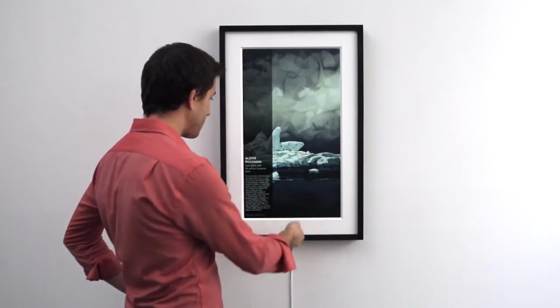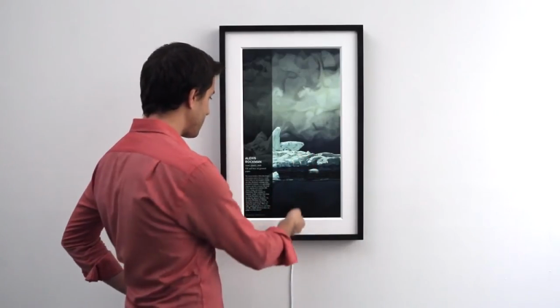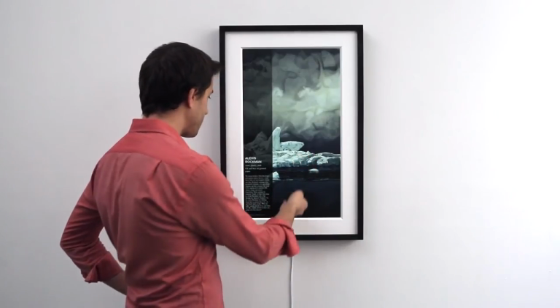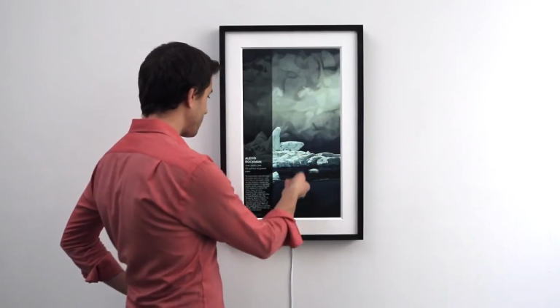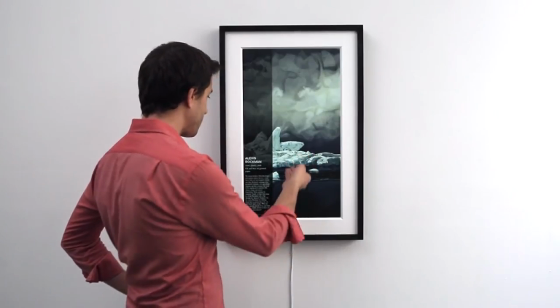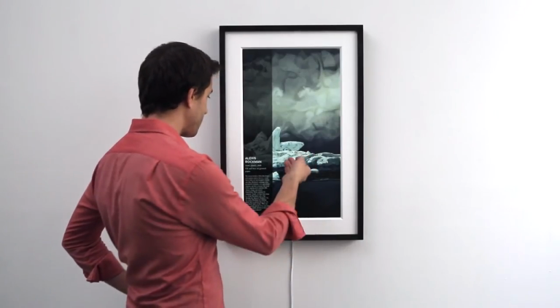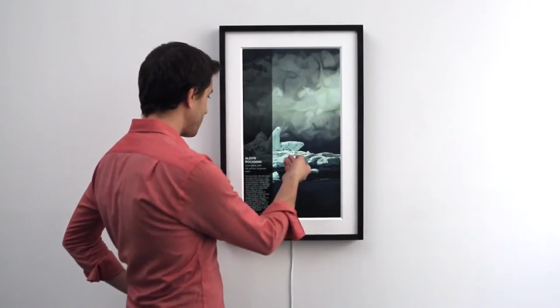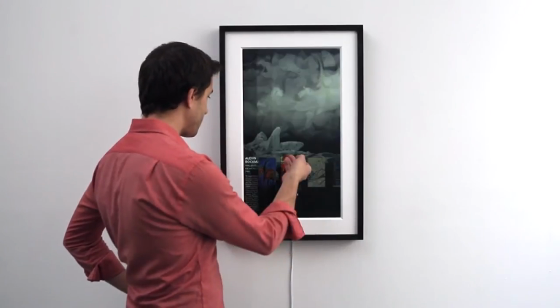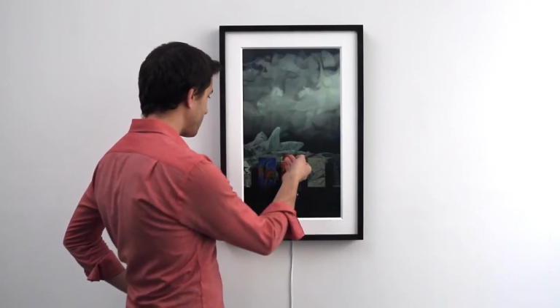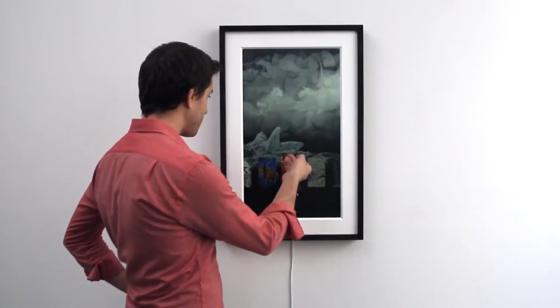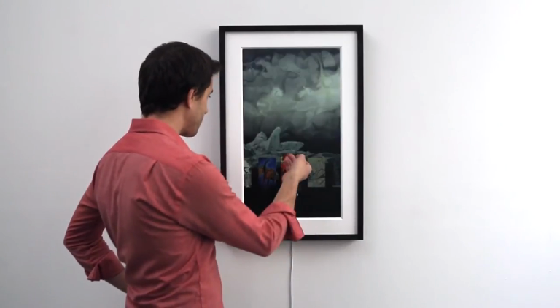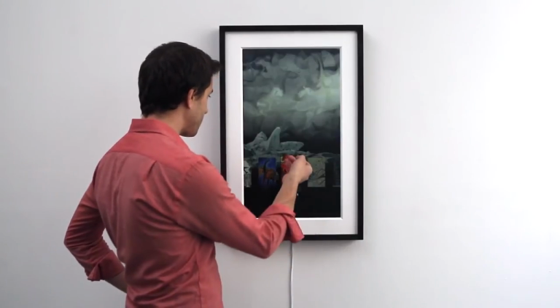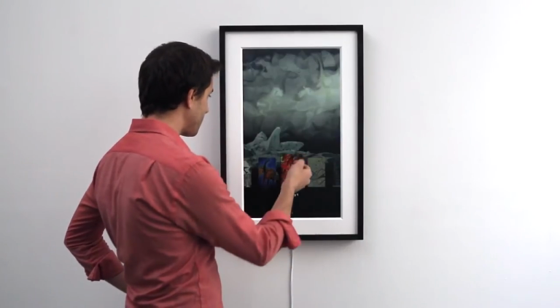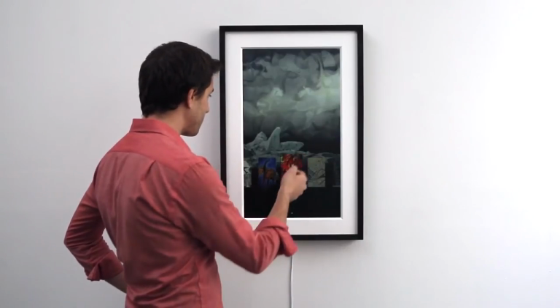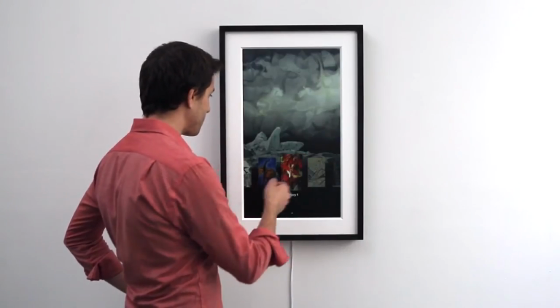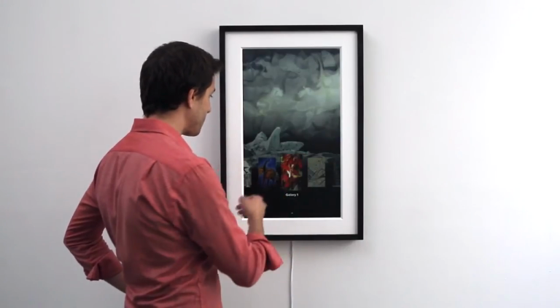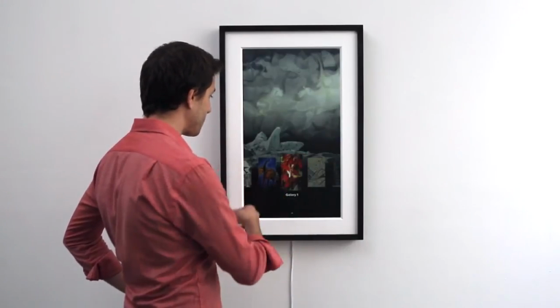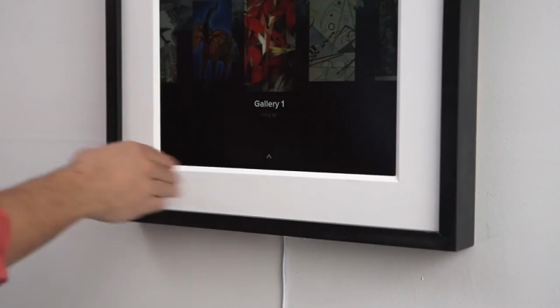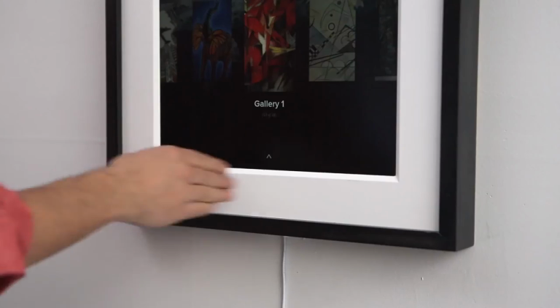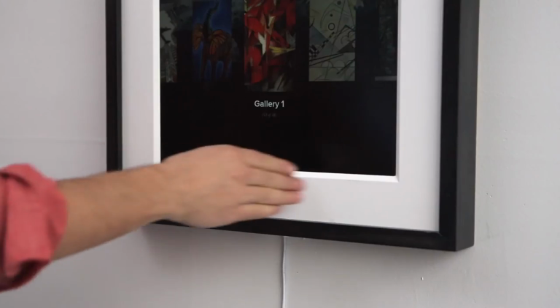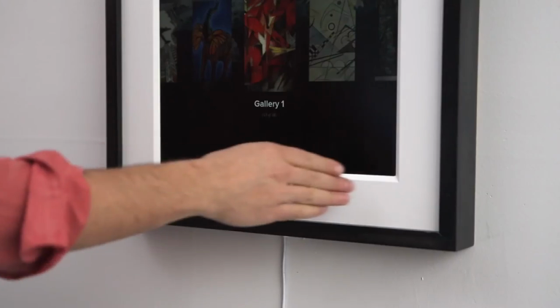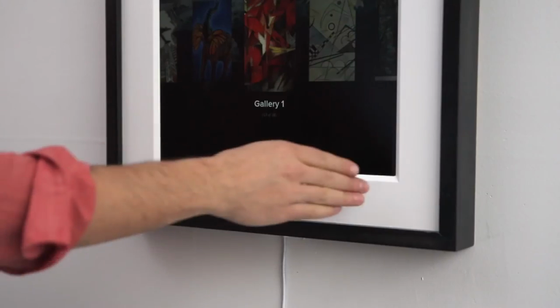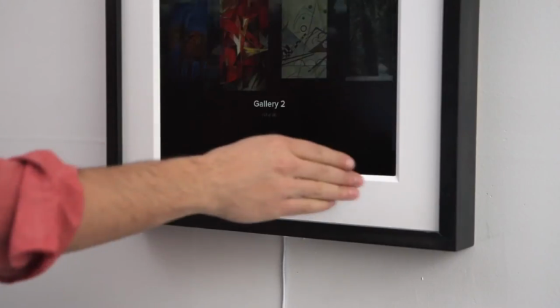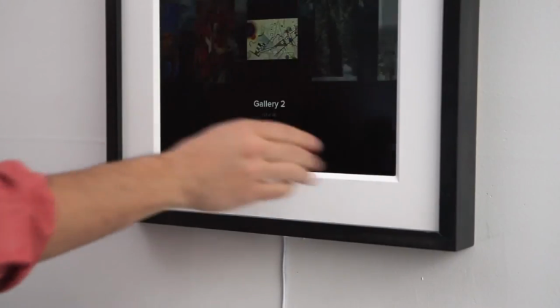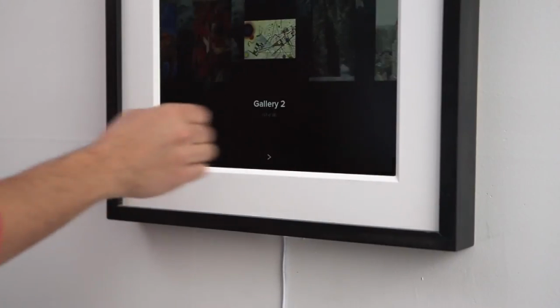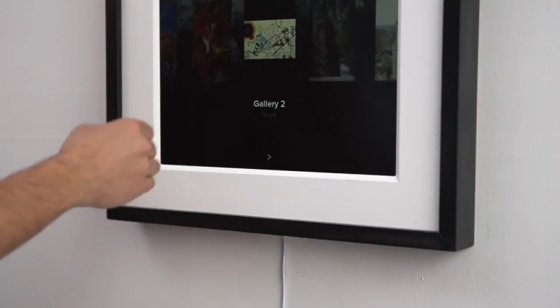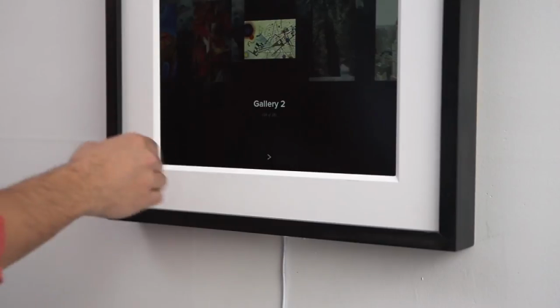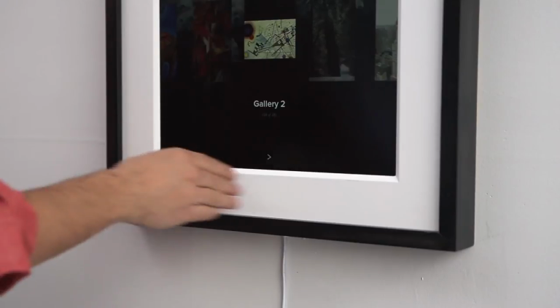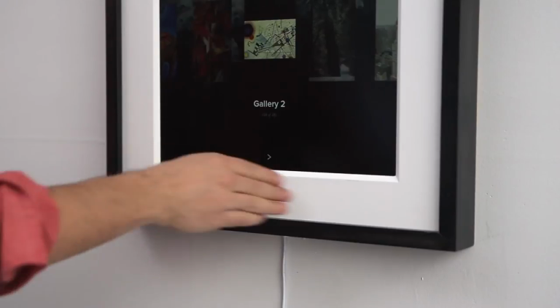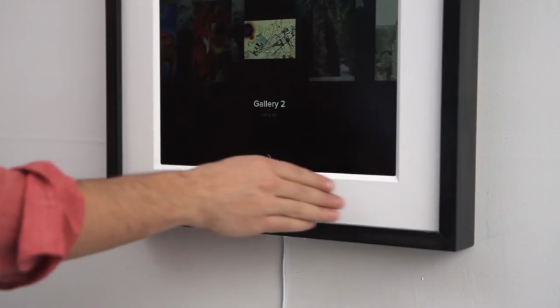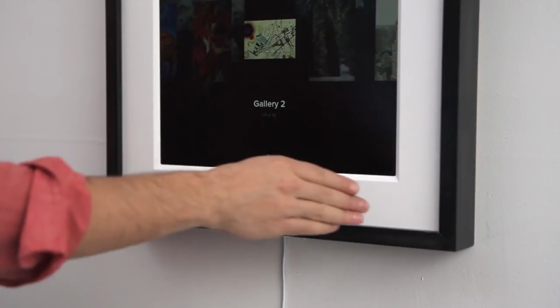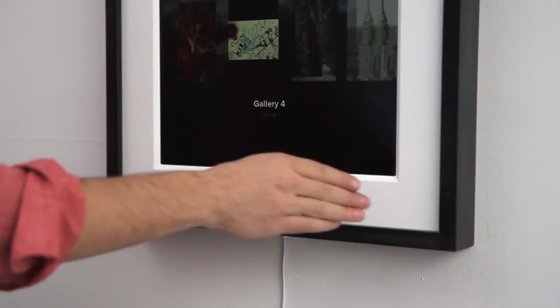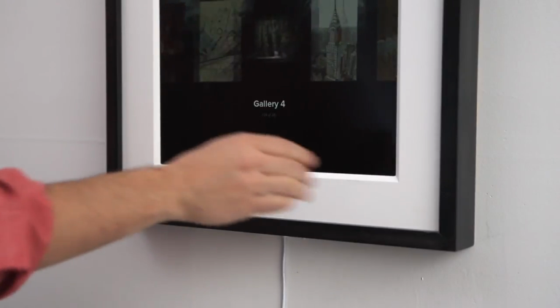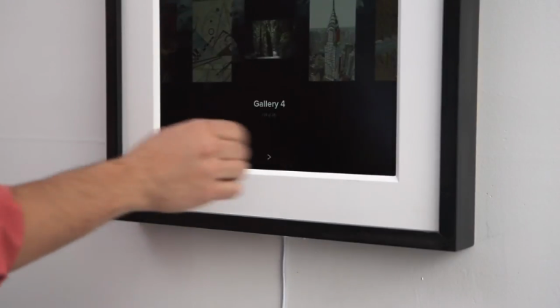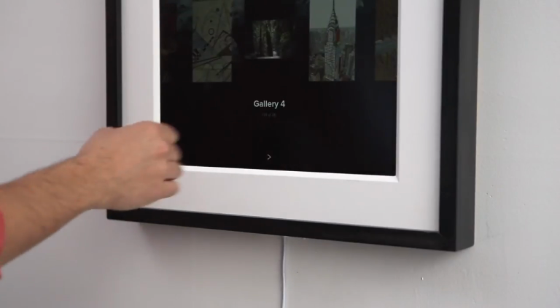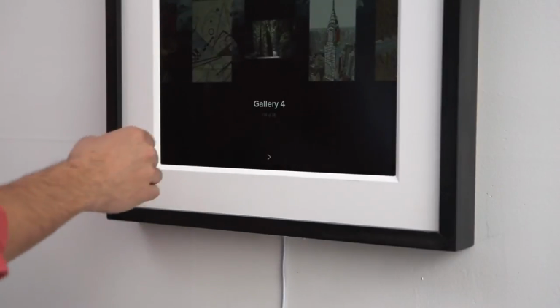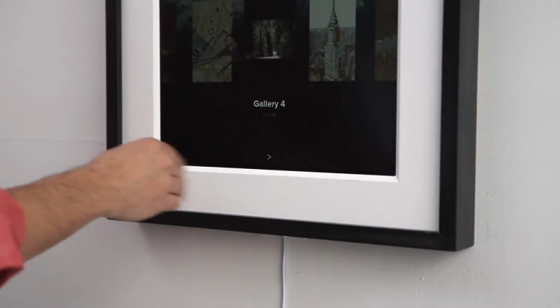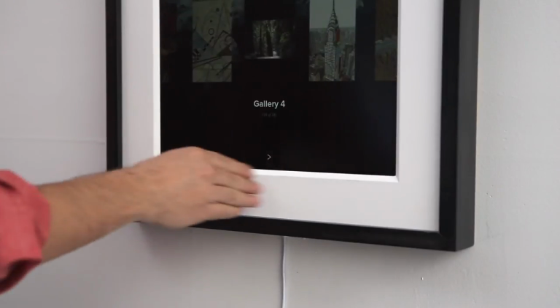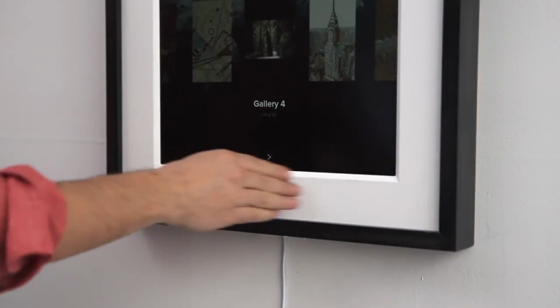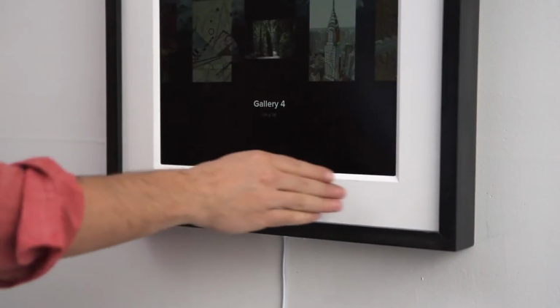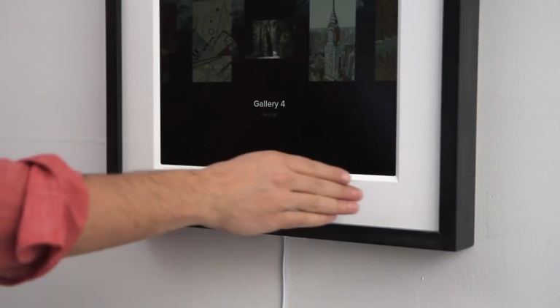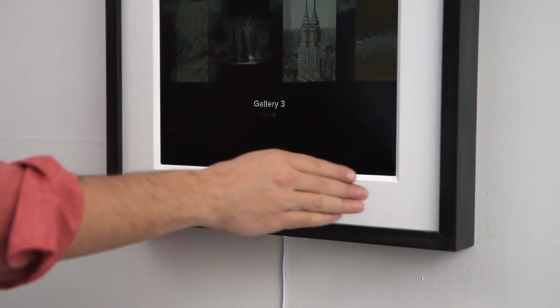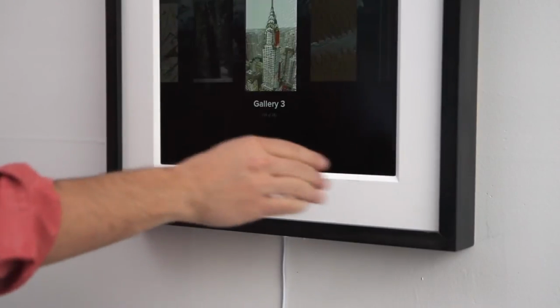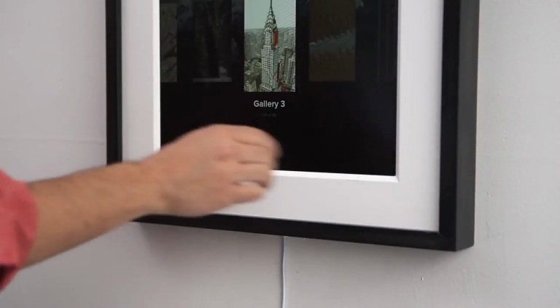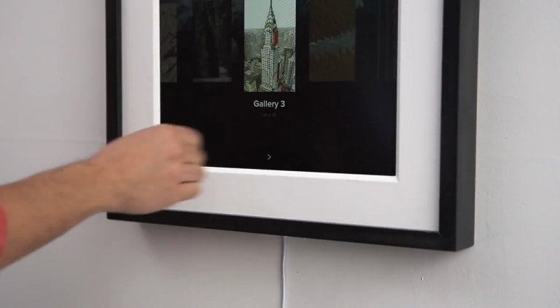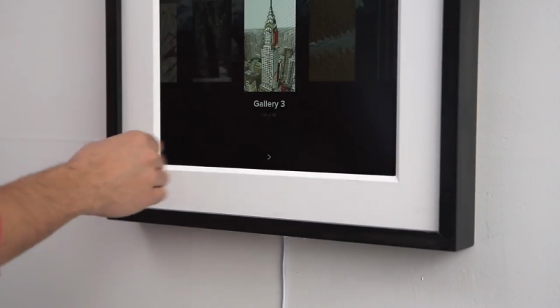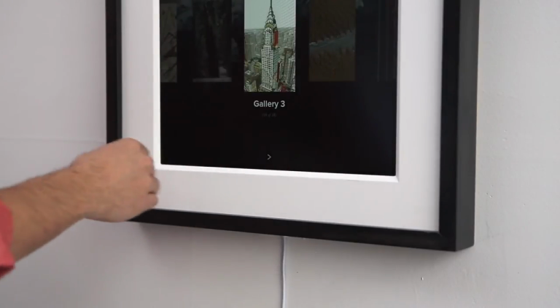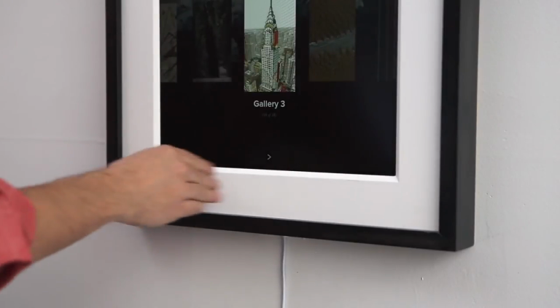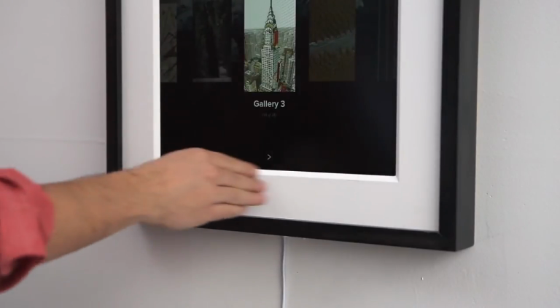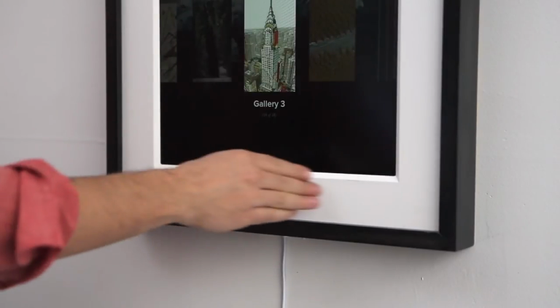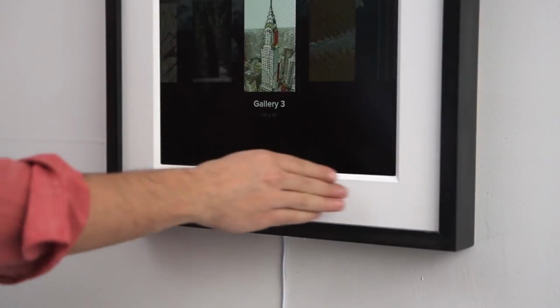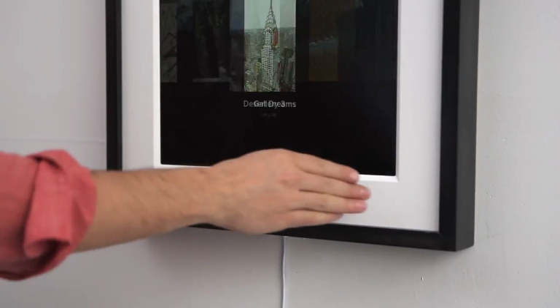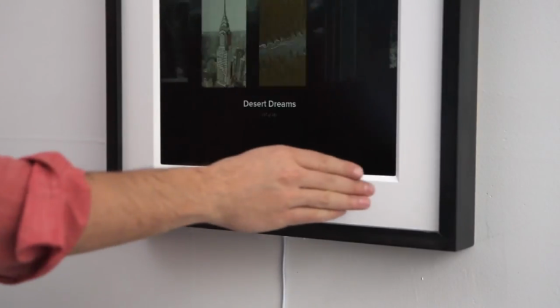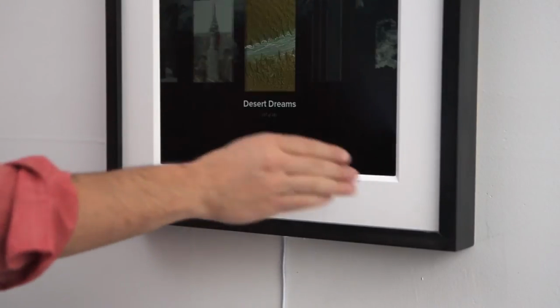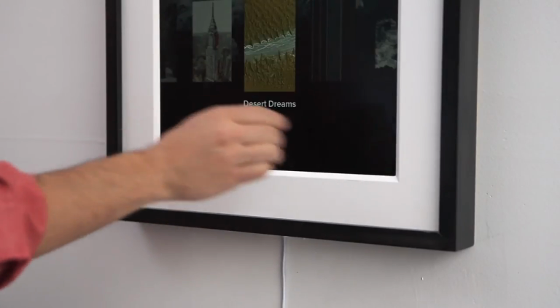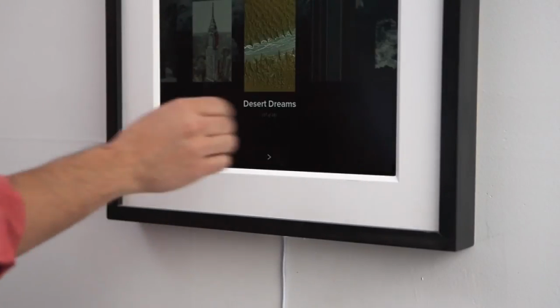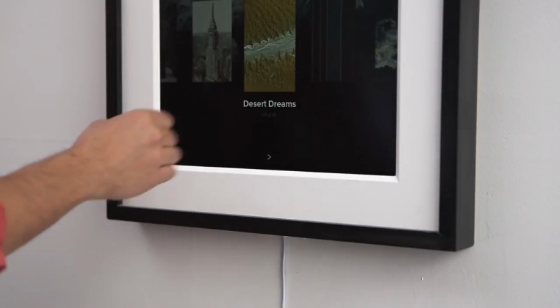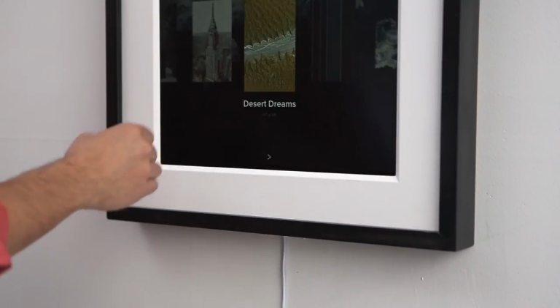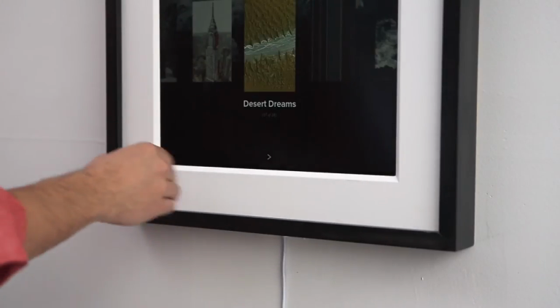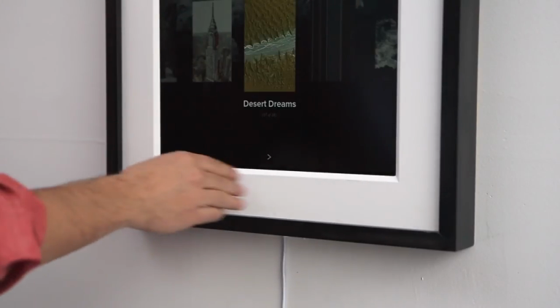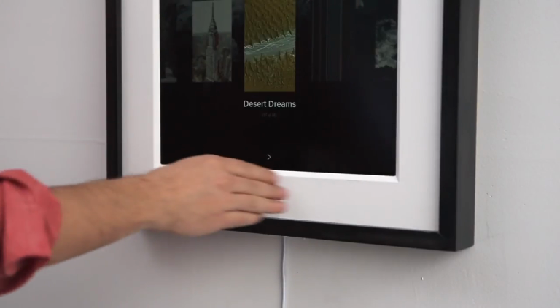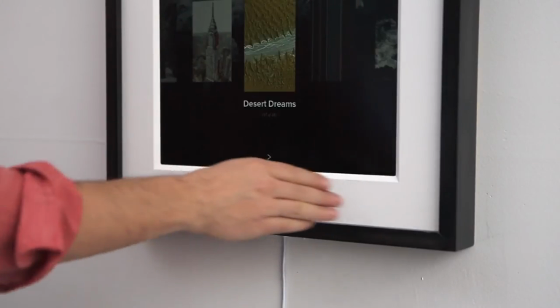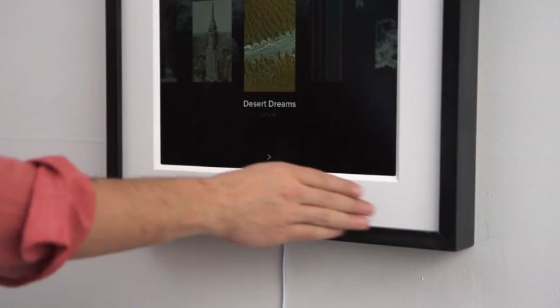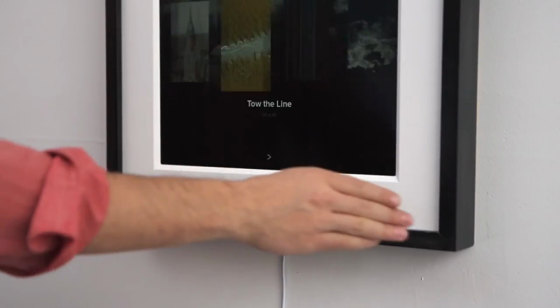Swipe up again to select your galleries. Once you're in the gallery setting, you can swipe left or right to choose different galleries.